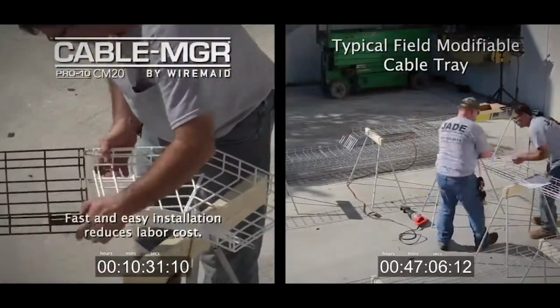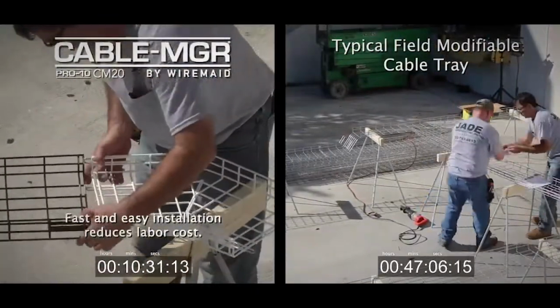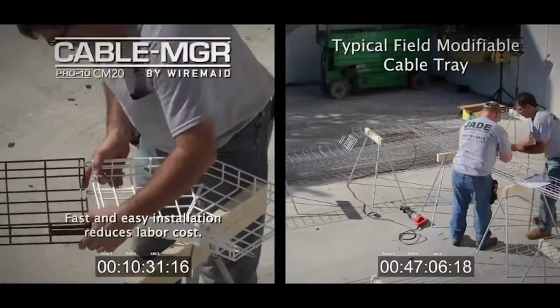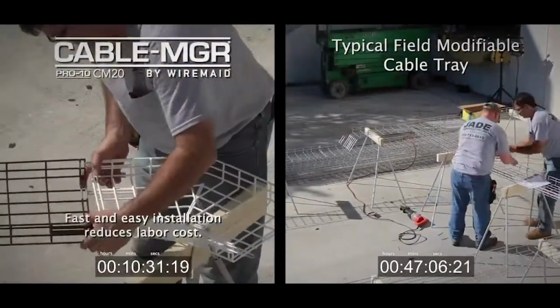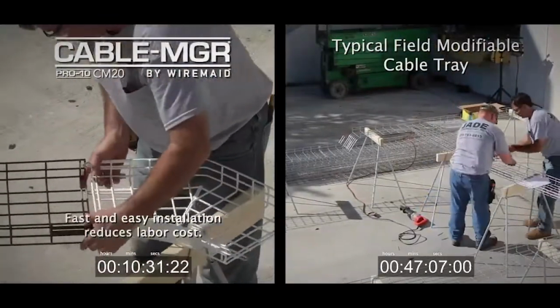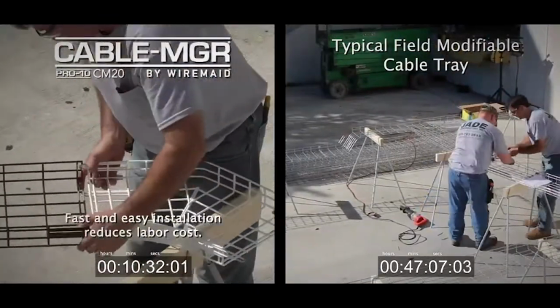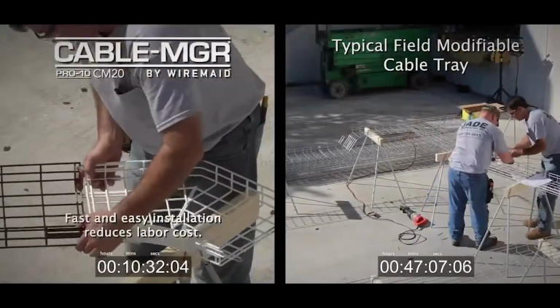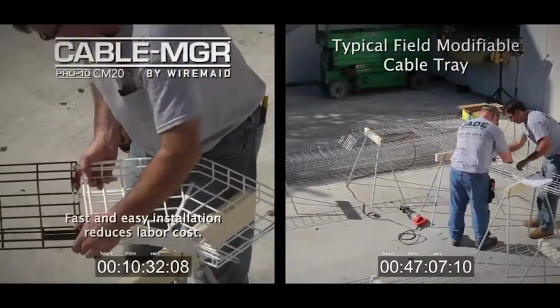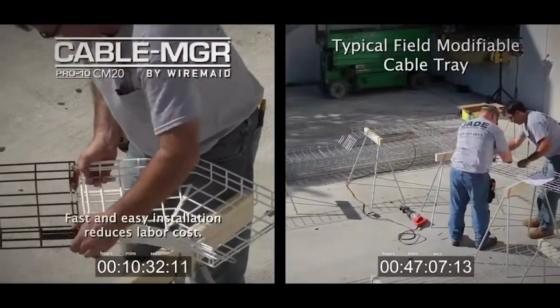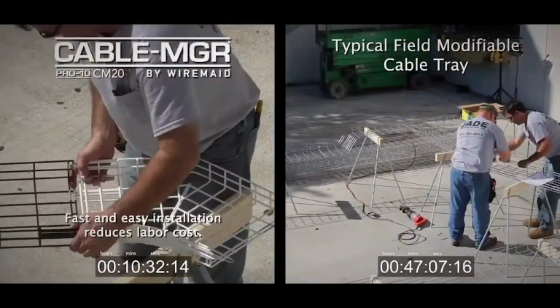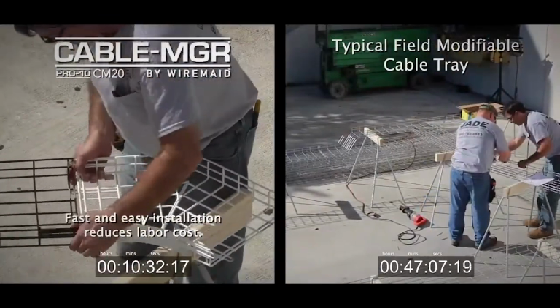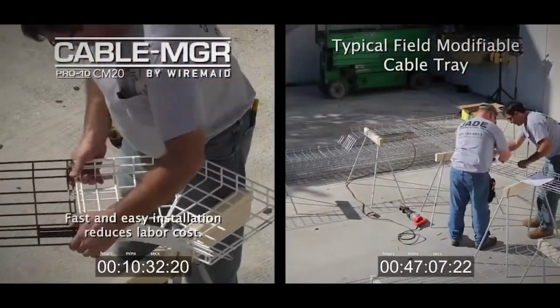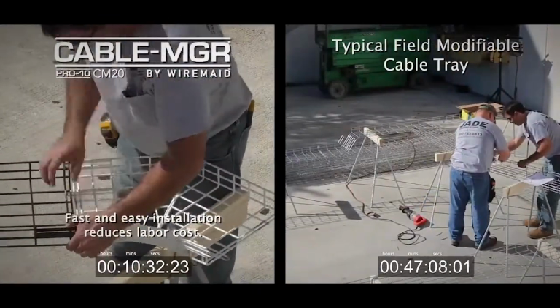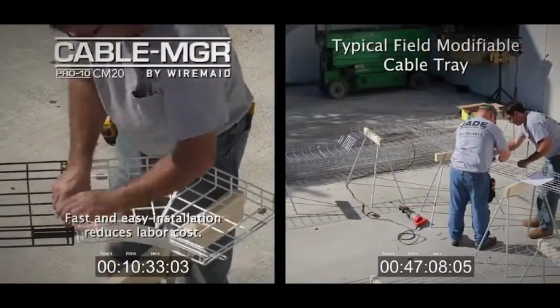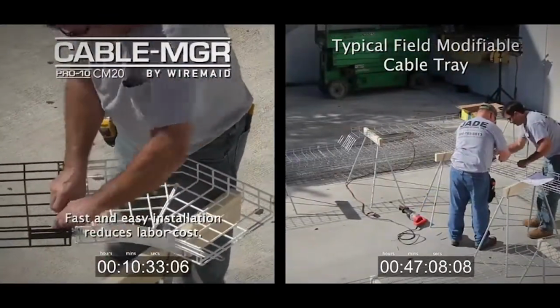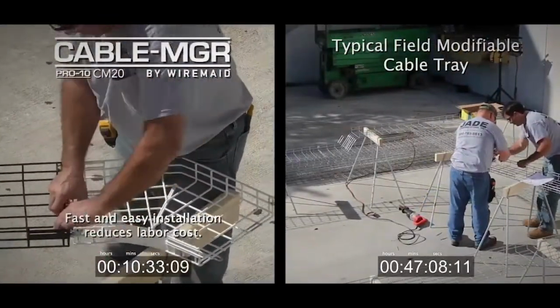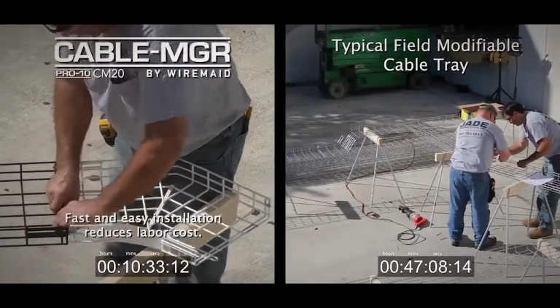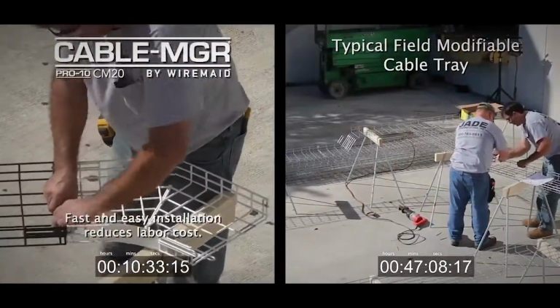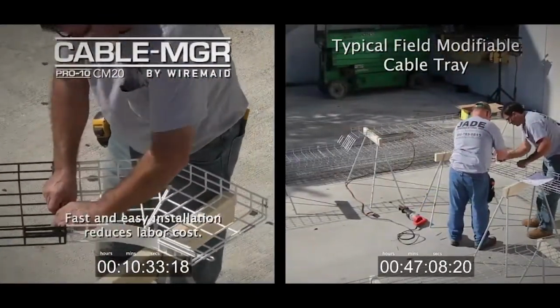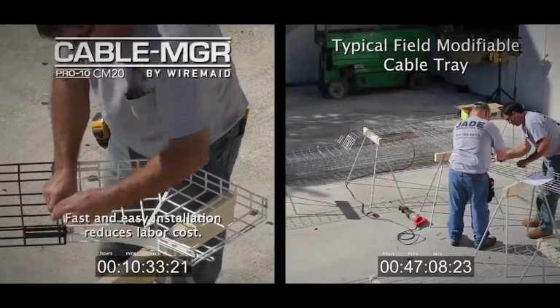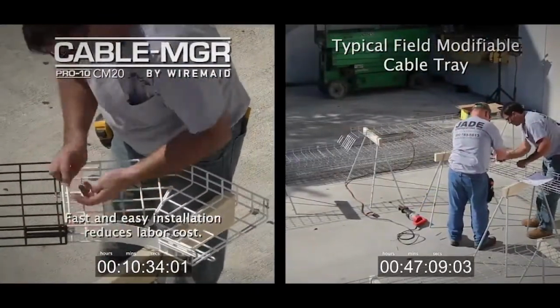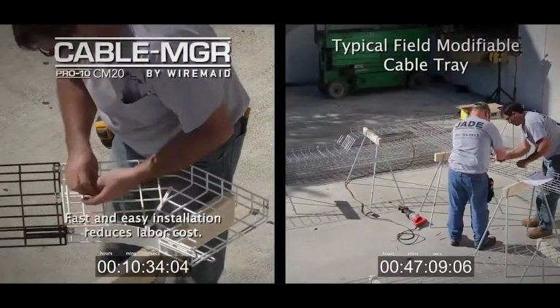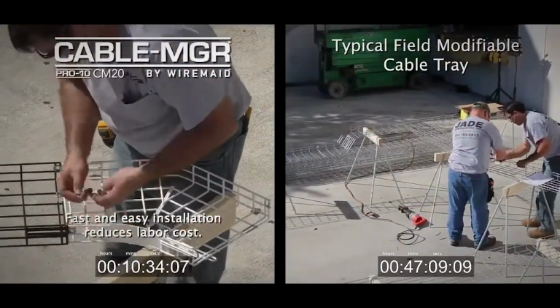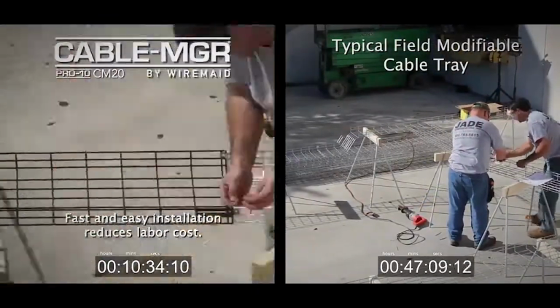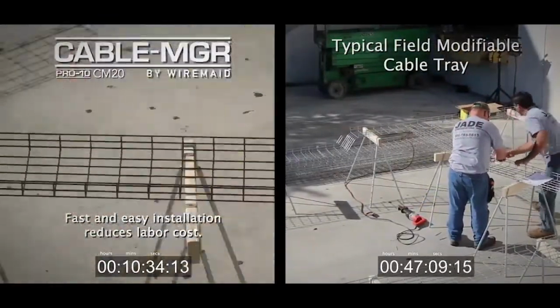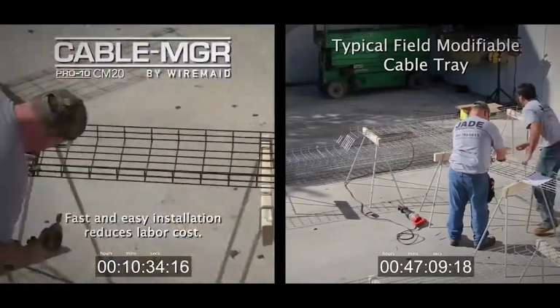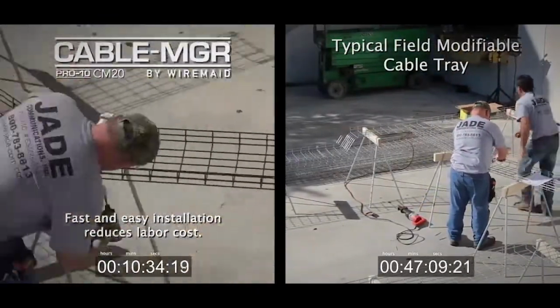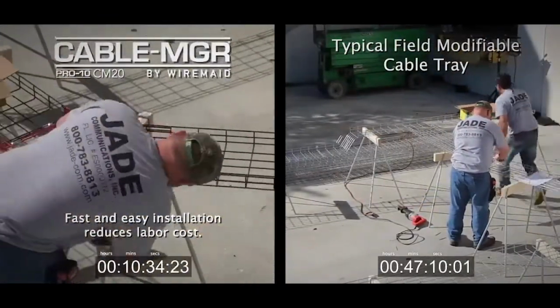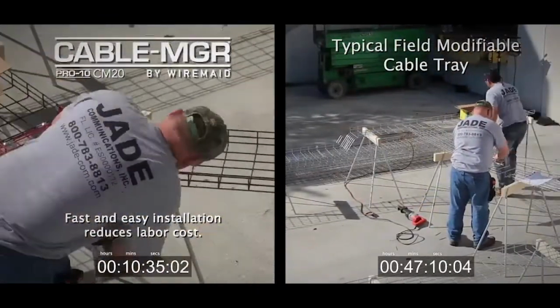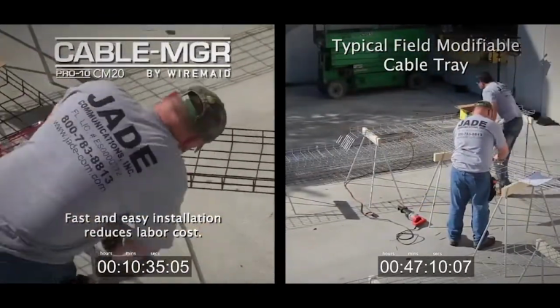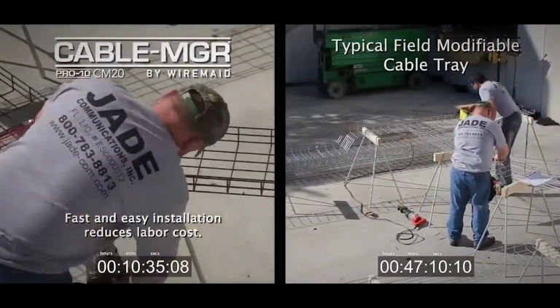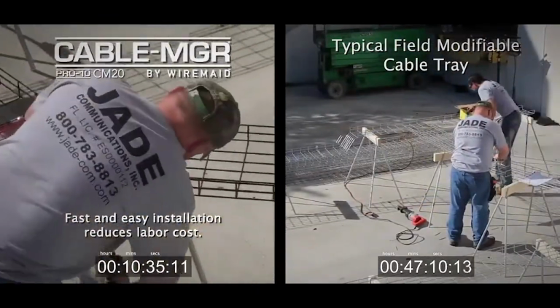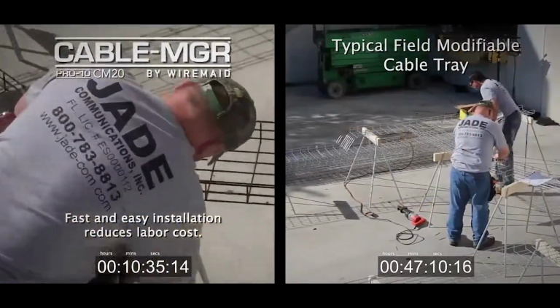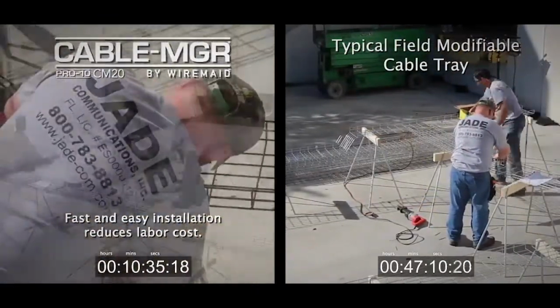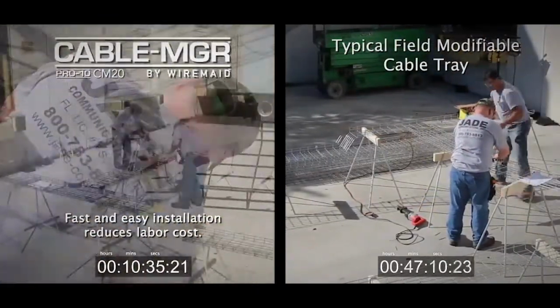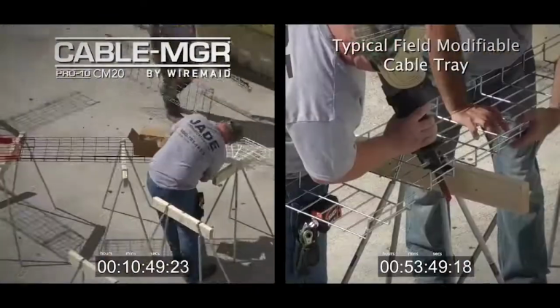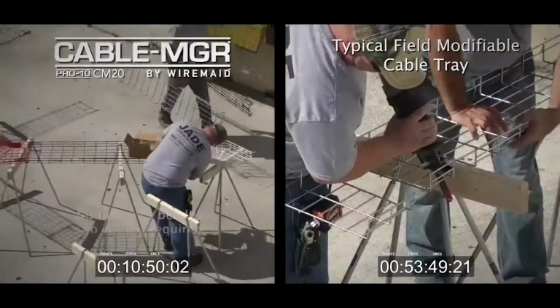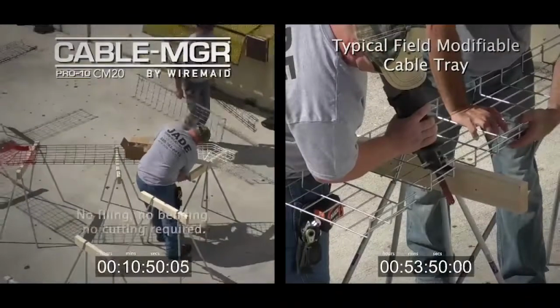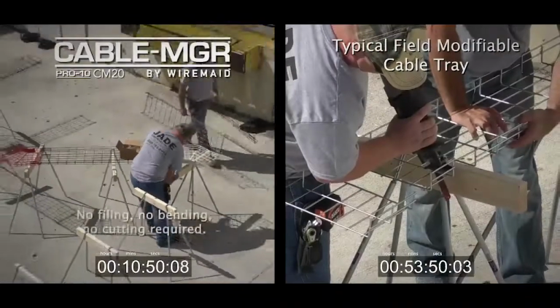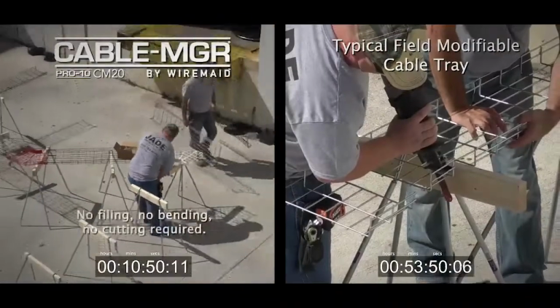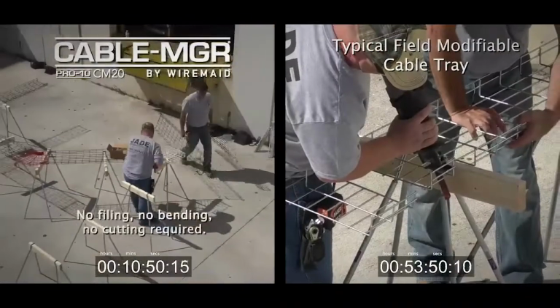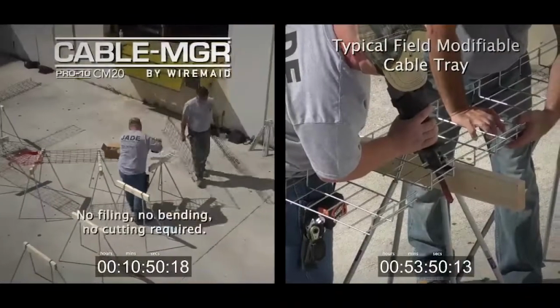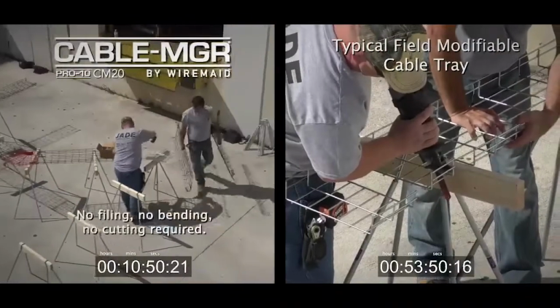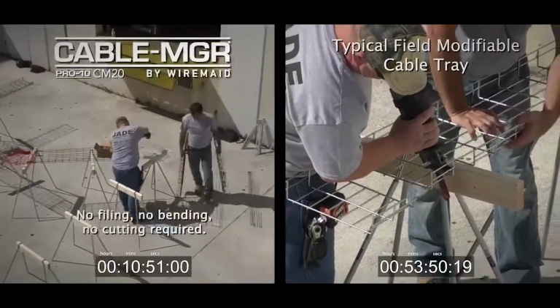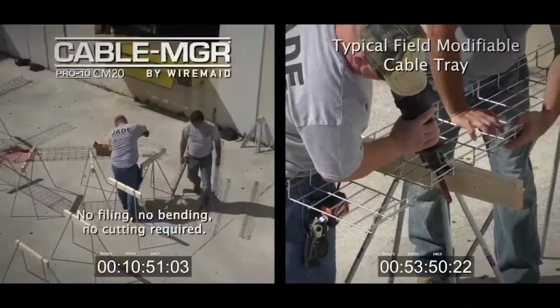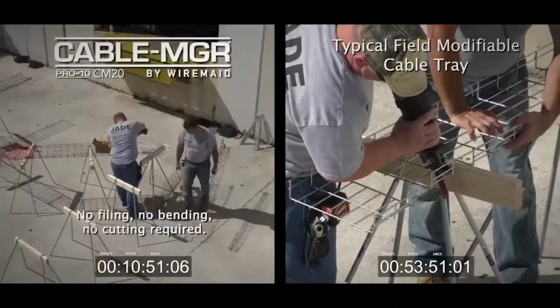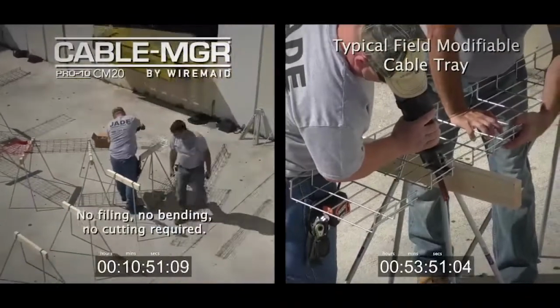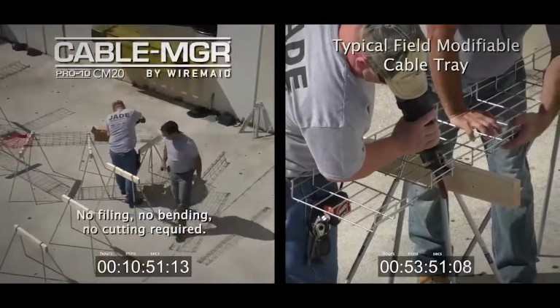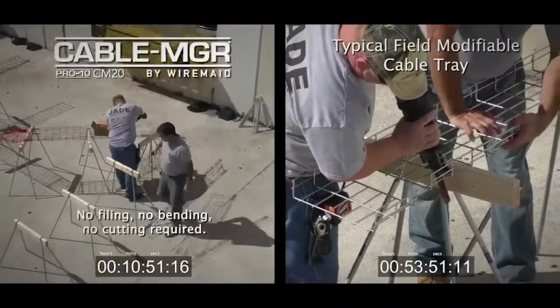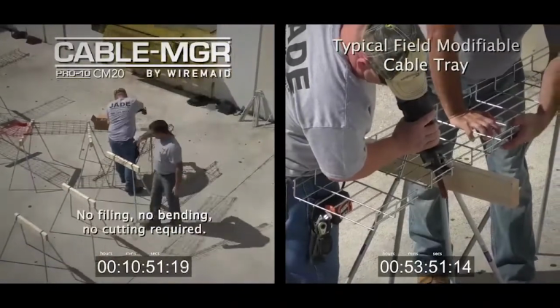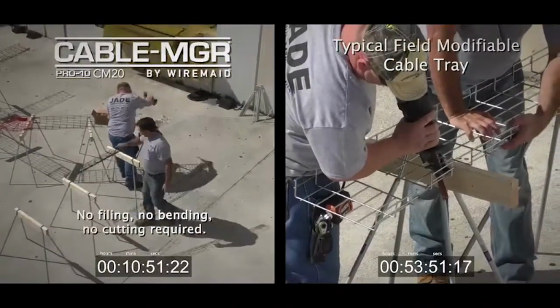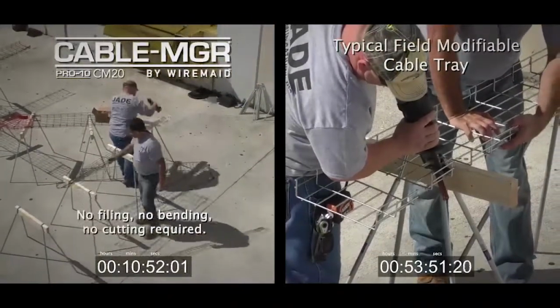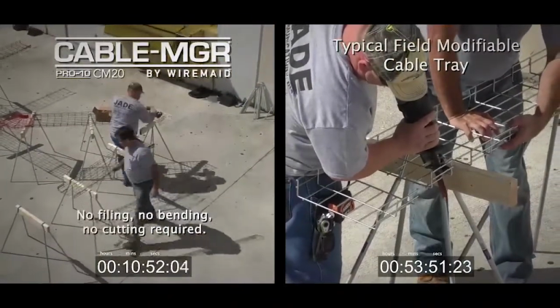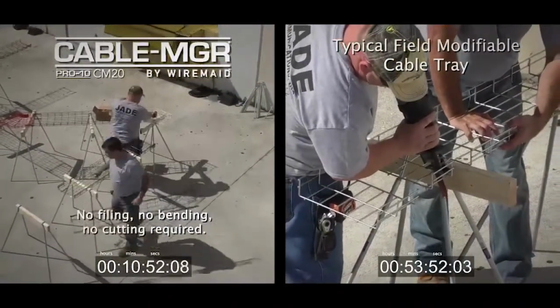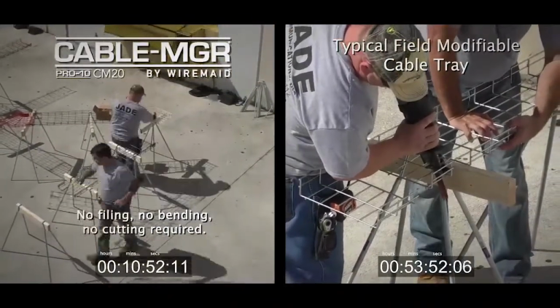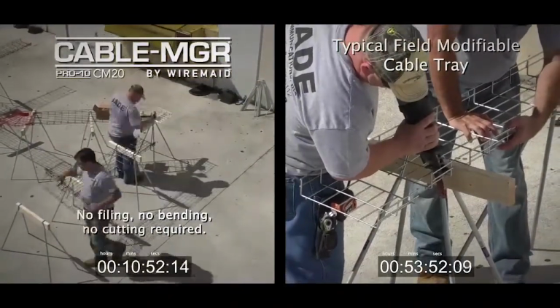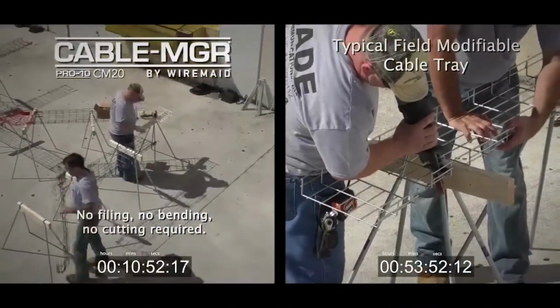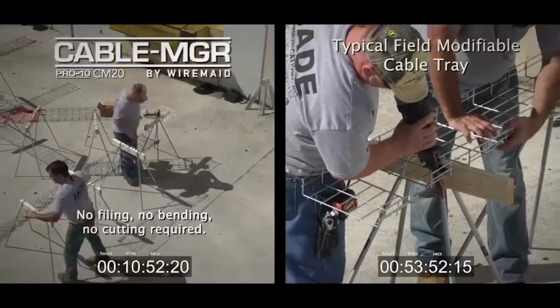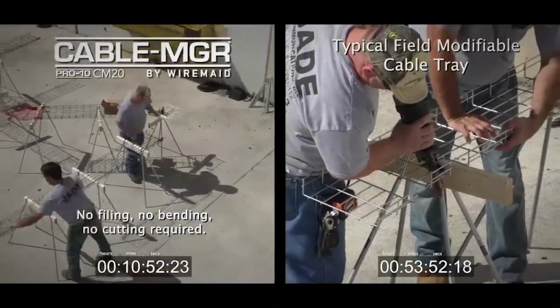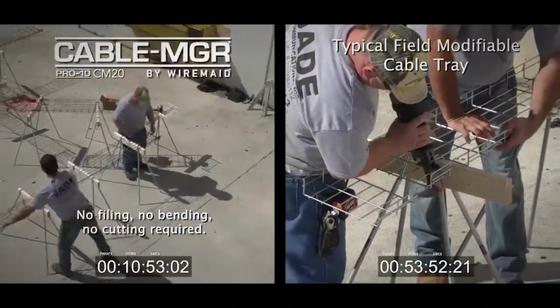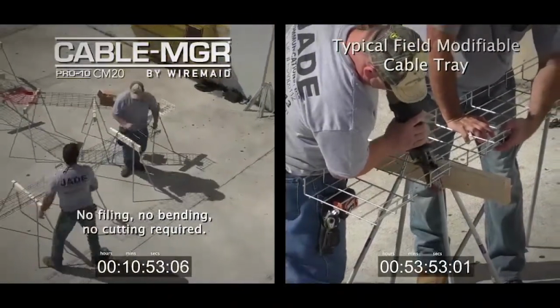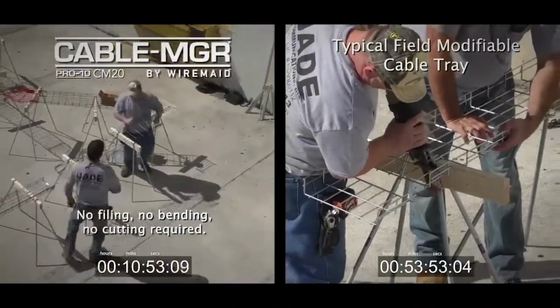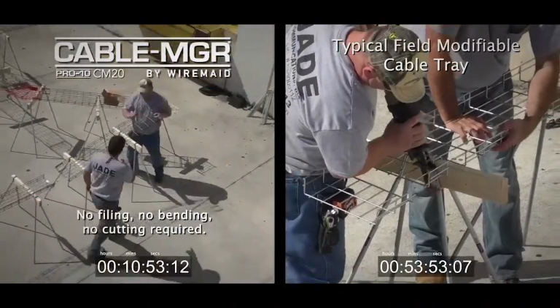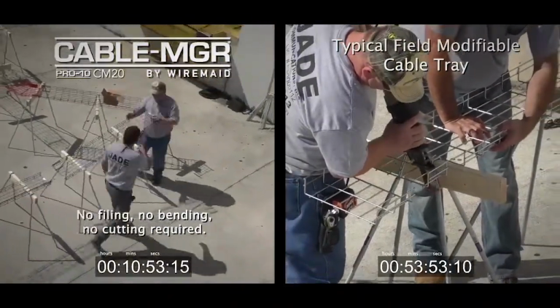Installations are done up to ten times faster. This allows you to finish the job in one day, not eight or ten.